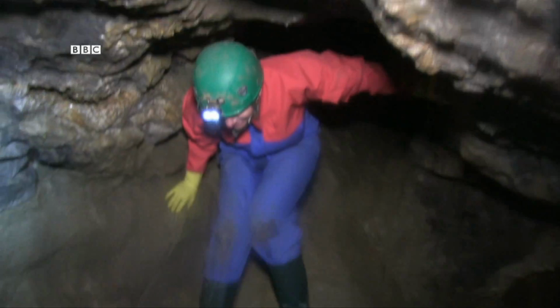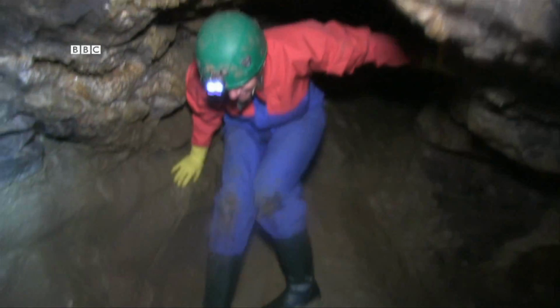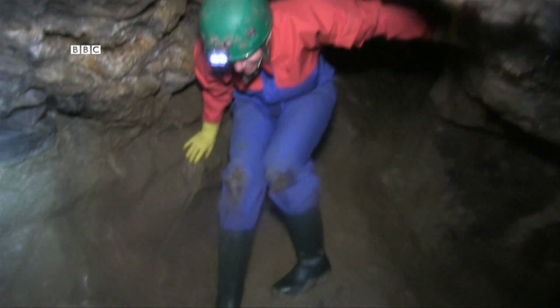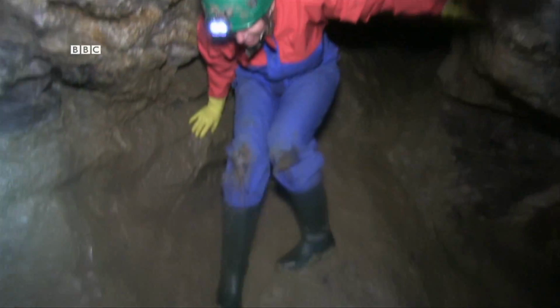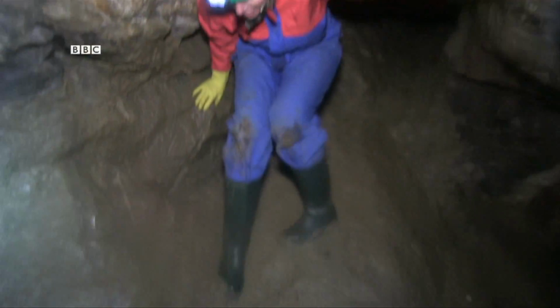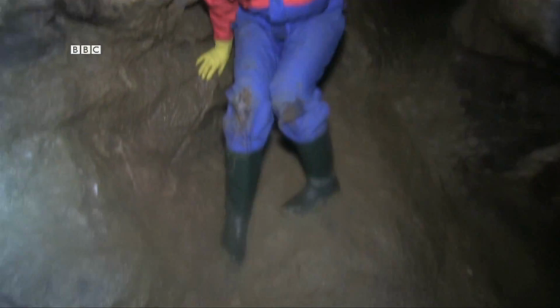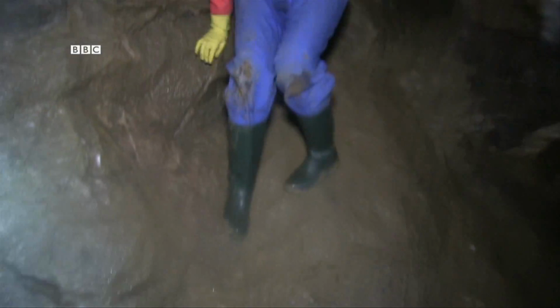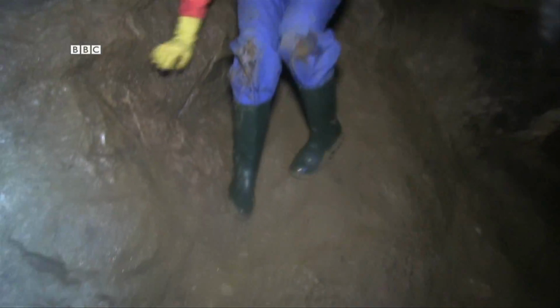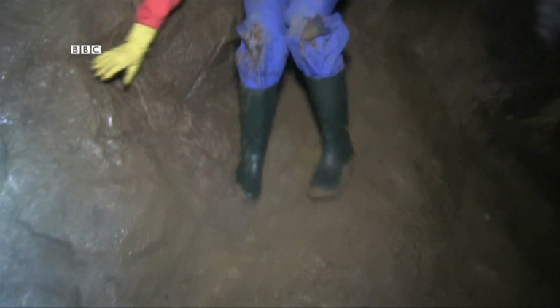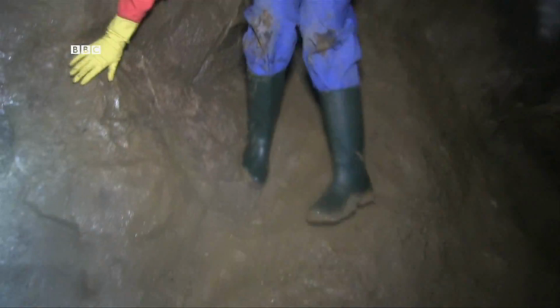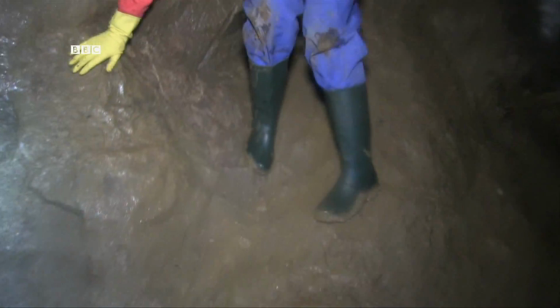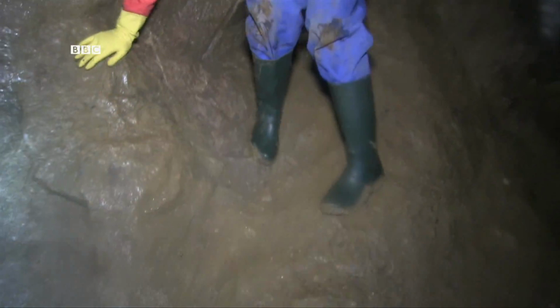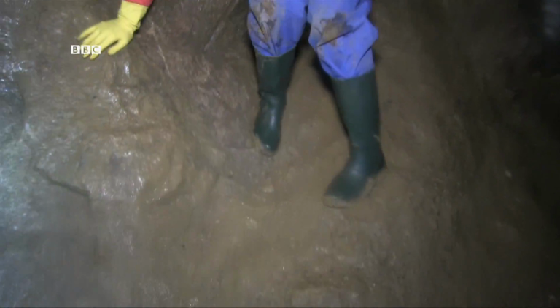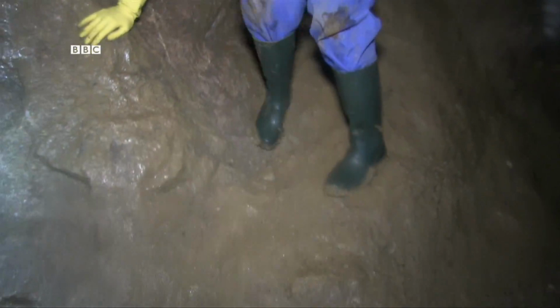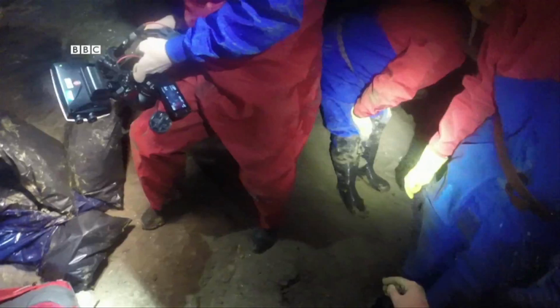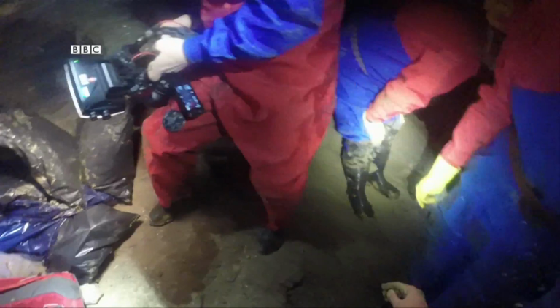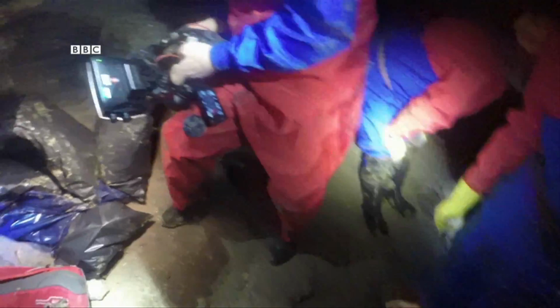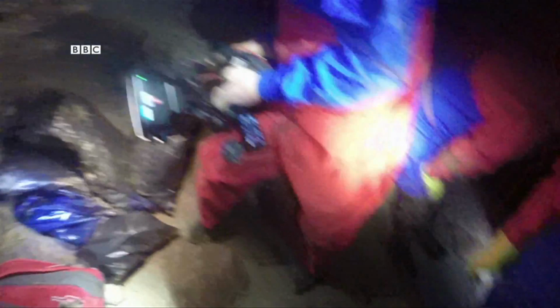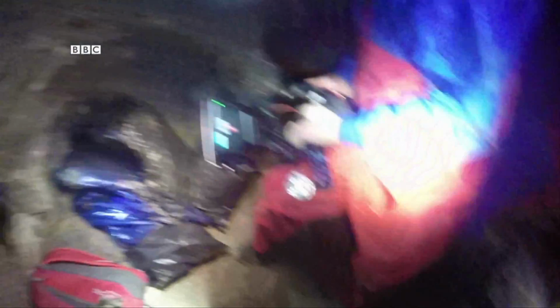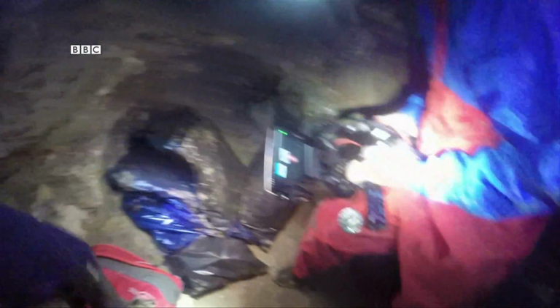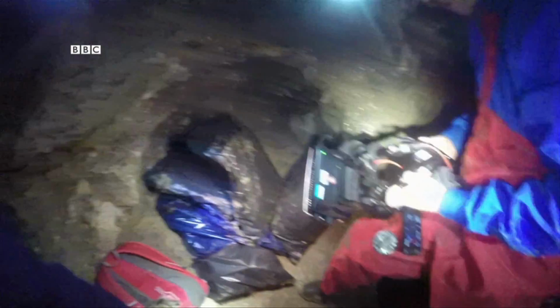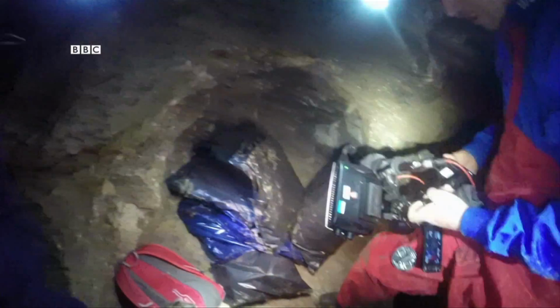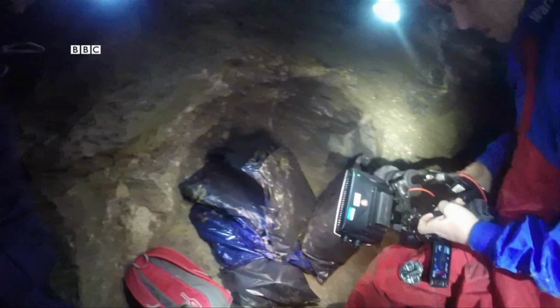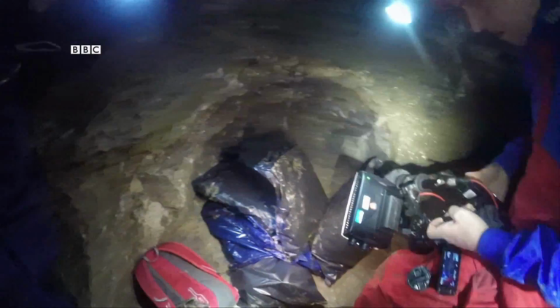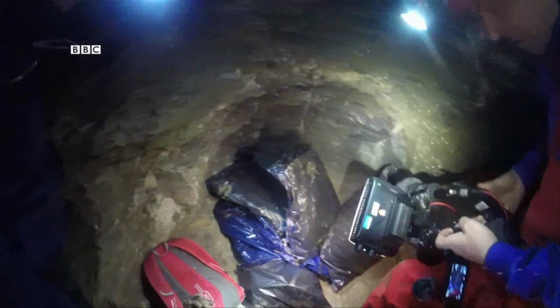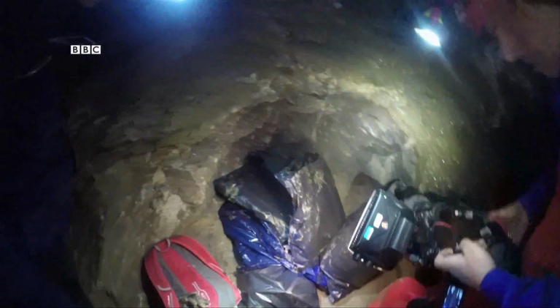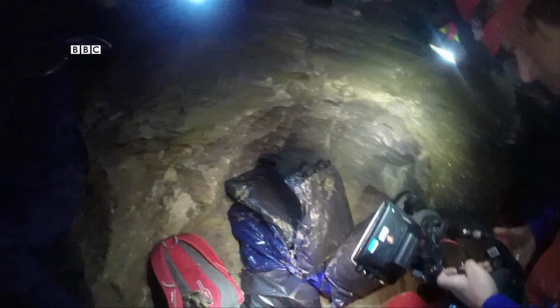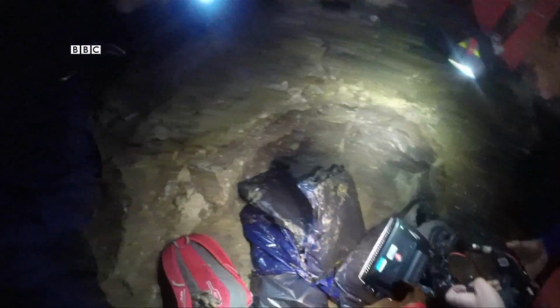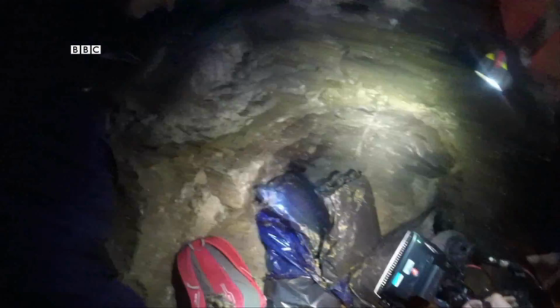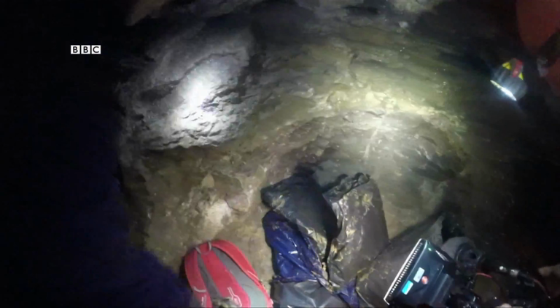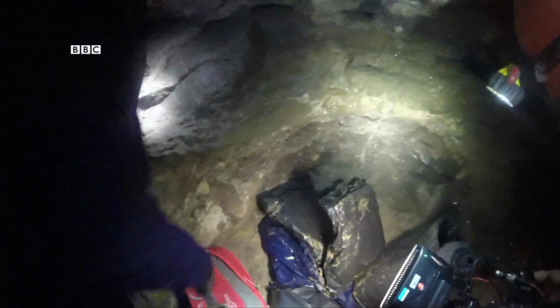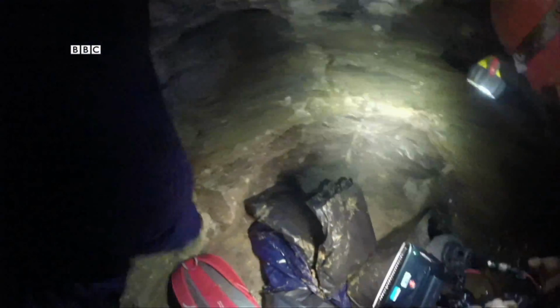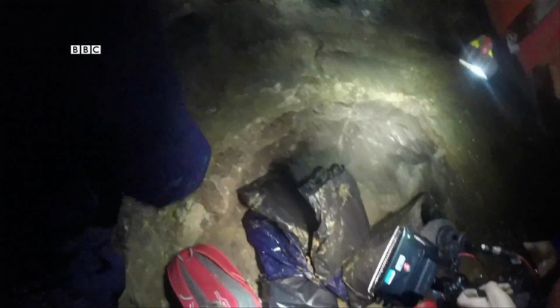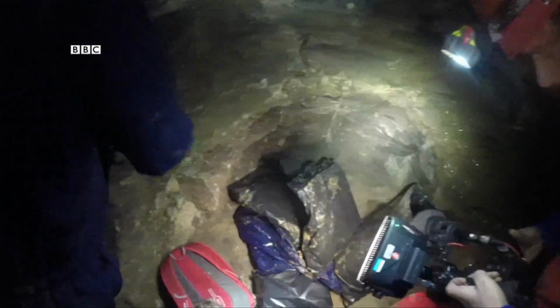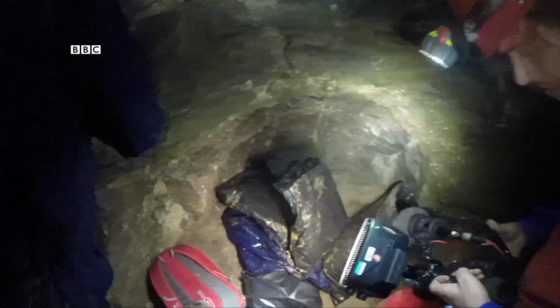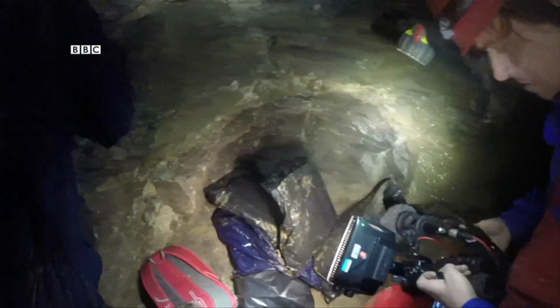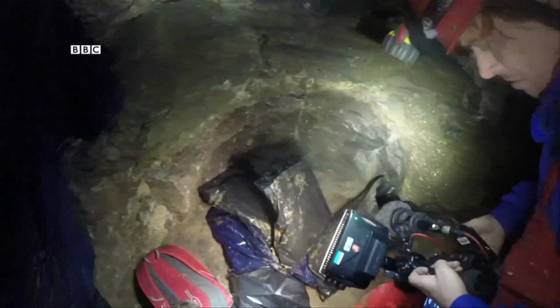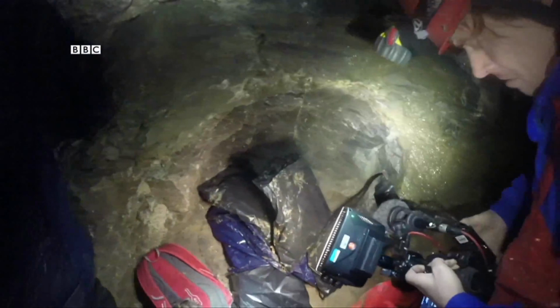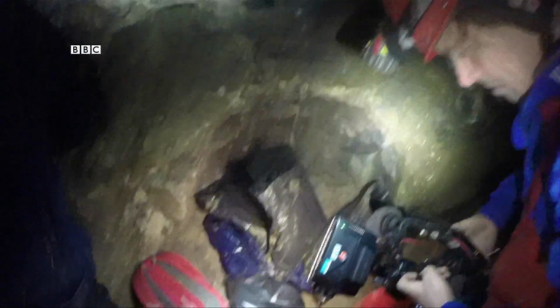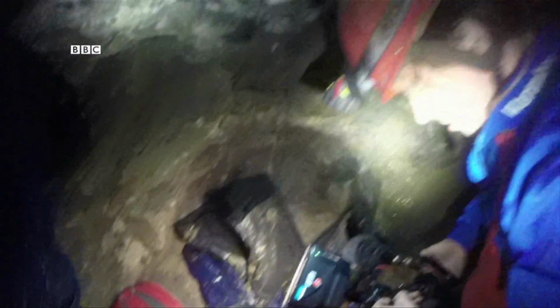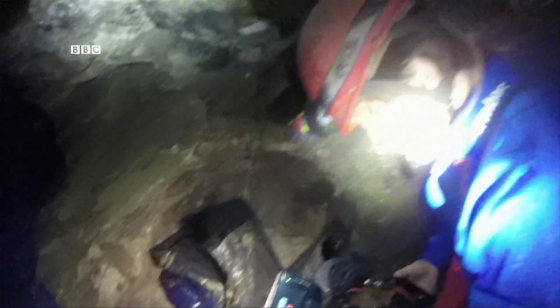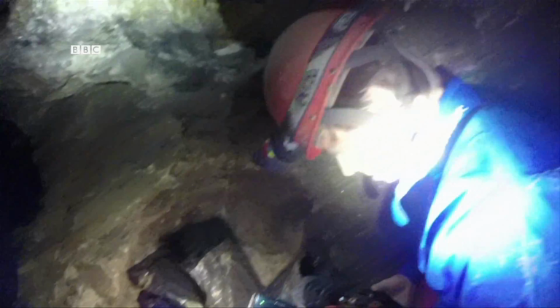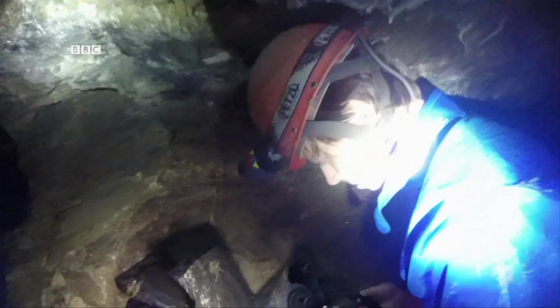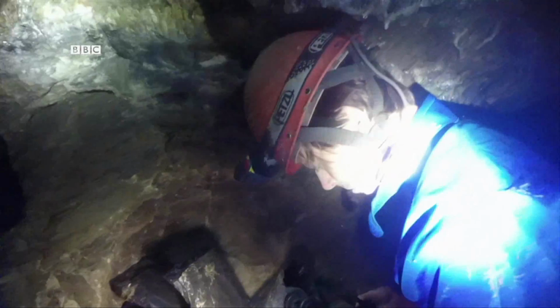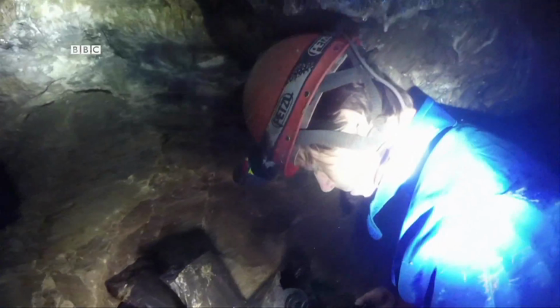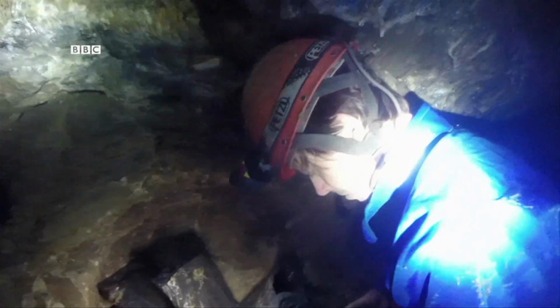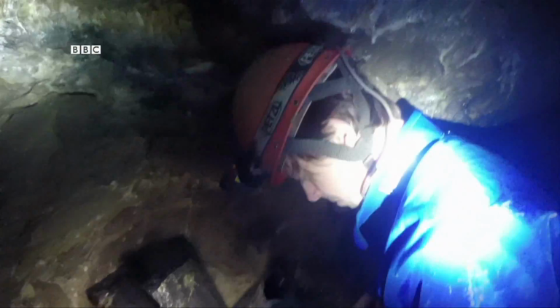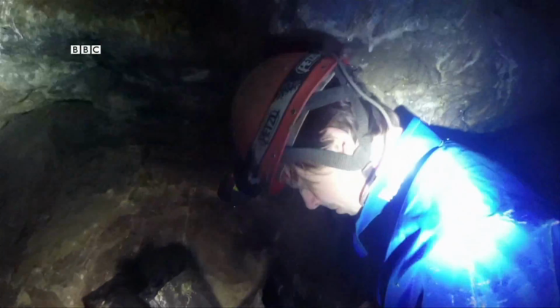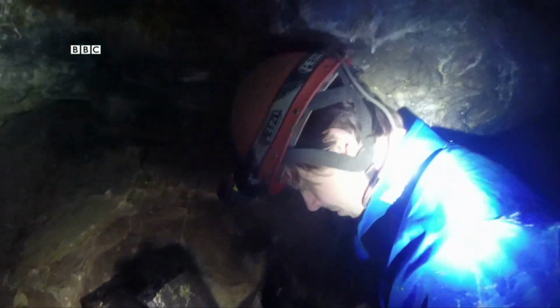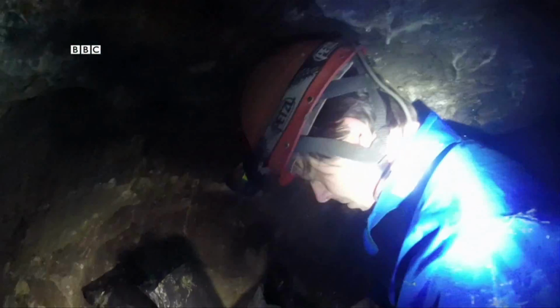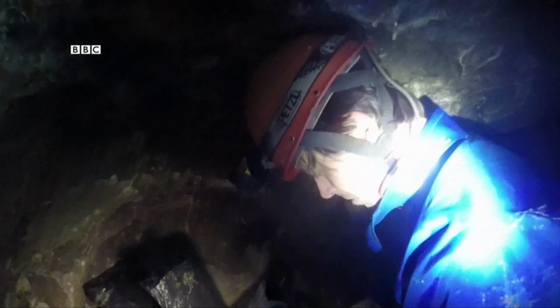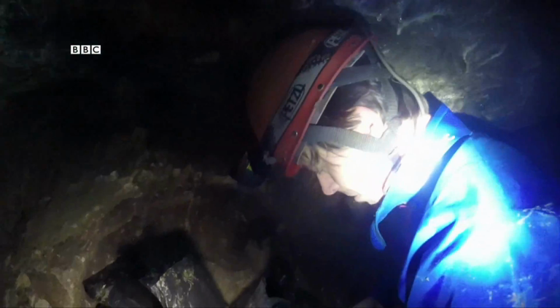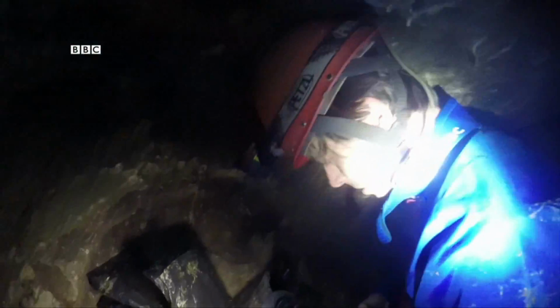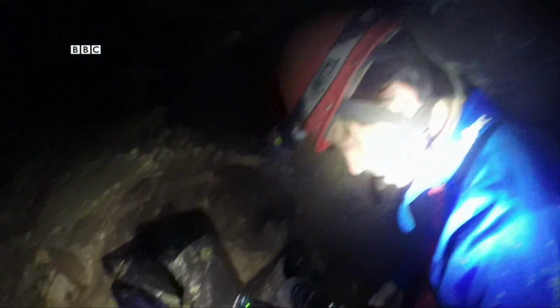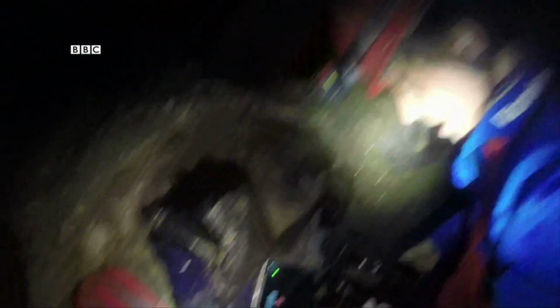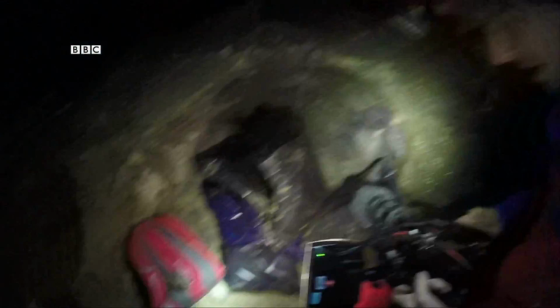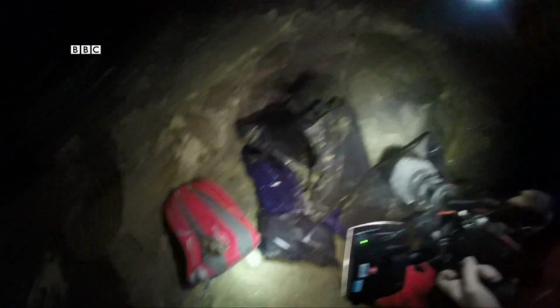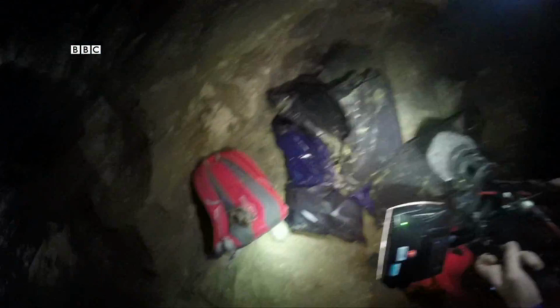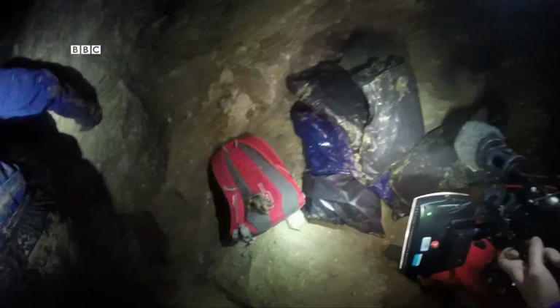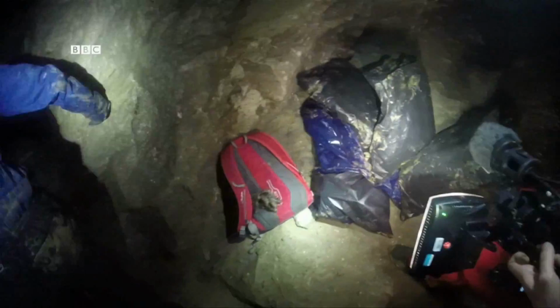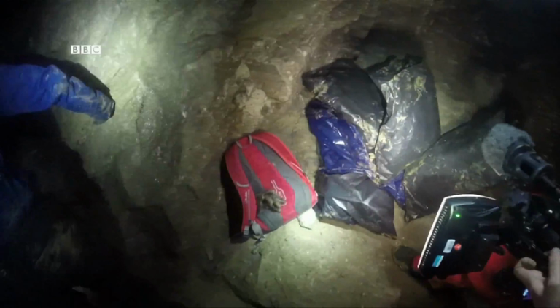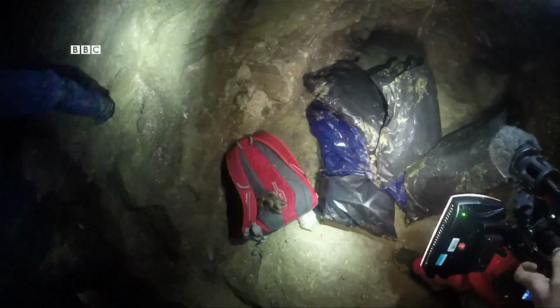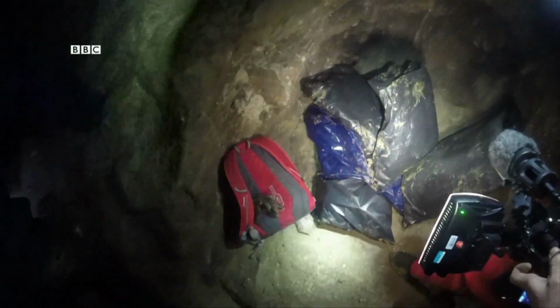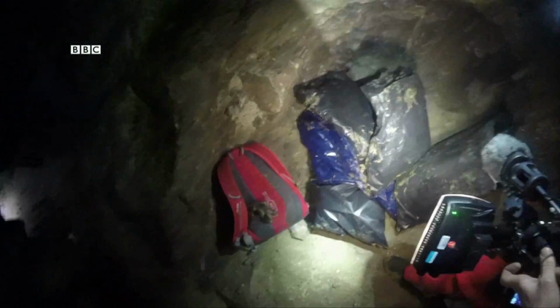It's muddy, dark and damp. Cameras and lights prefer to be clean and dry, so filming is a major challenge.